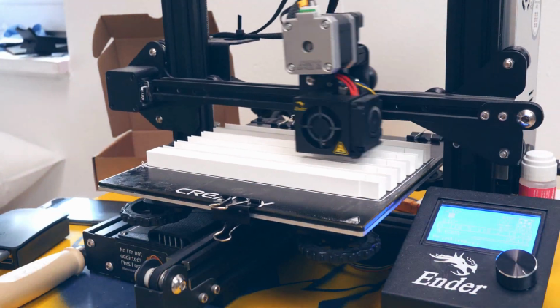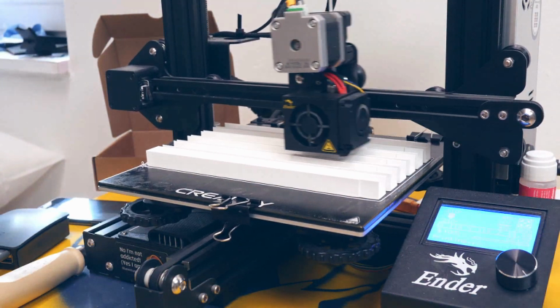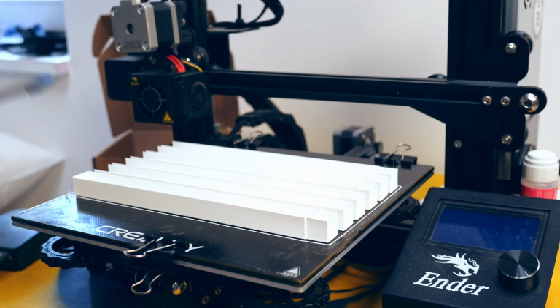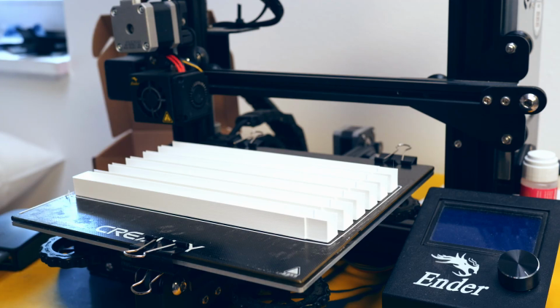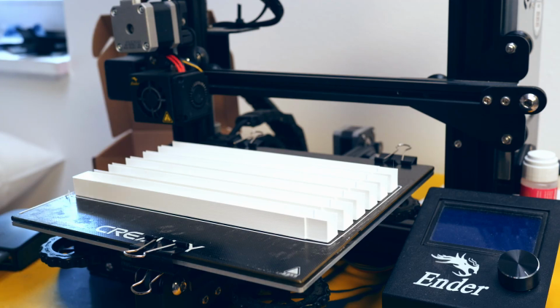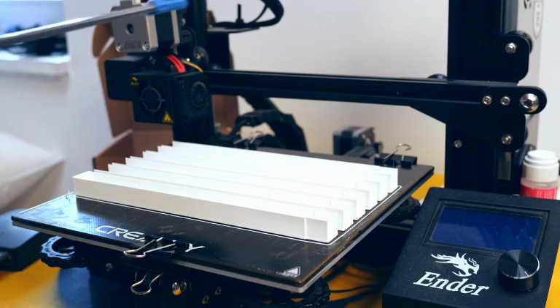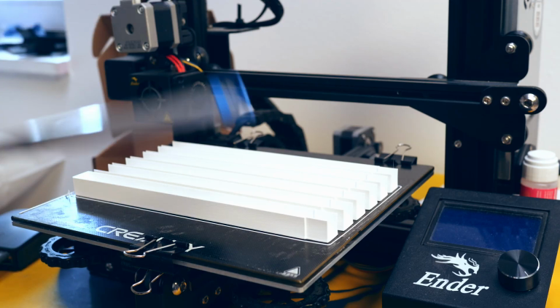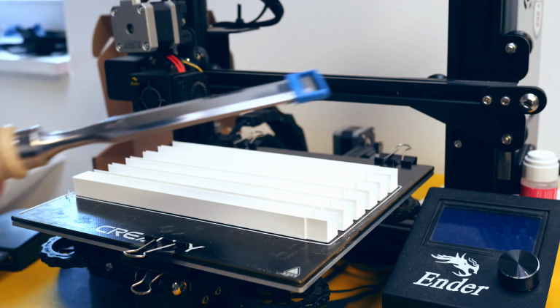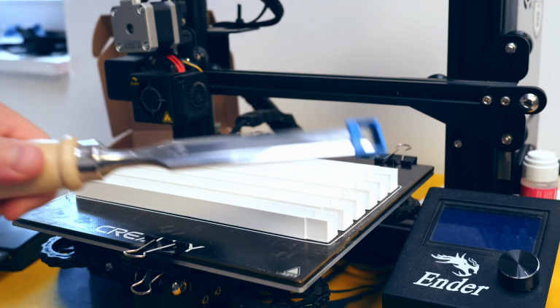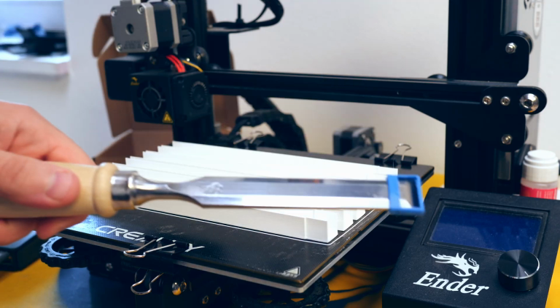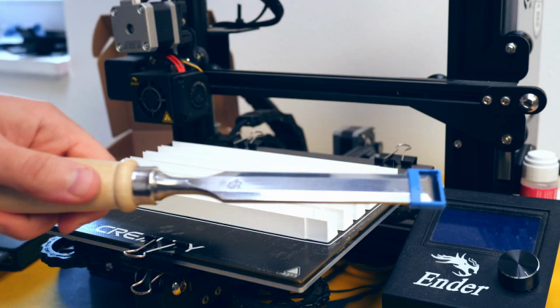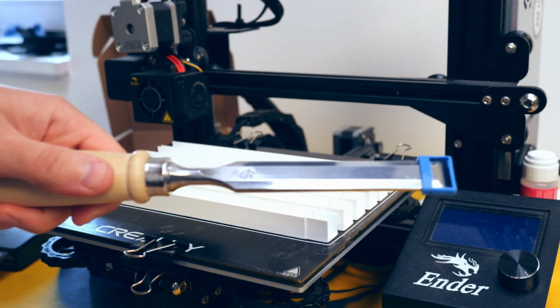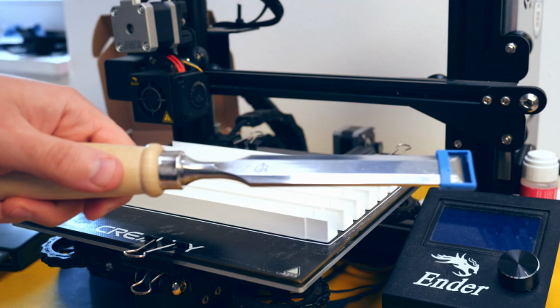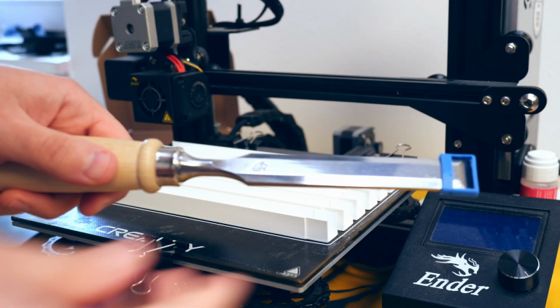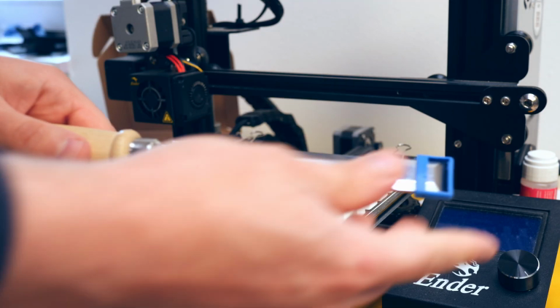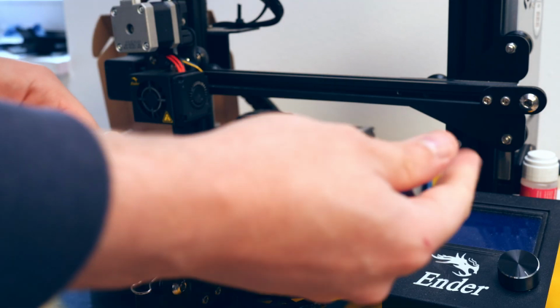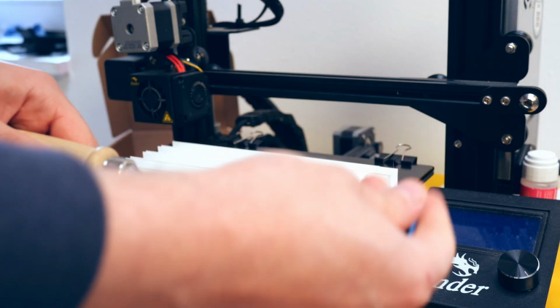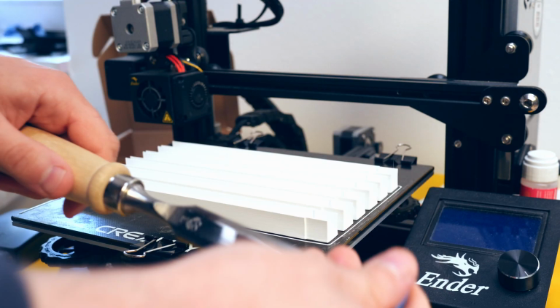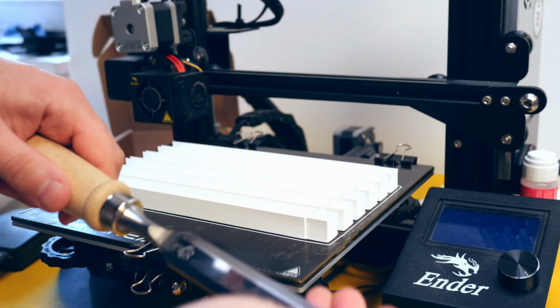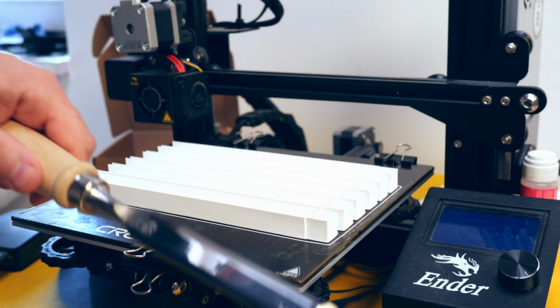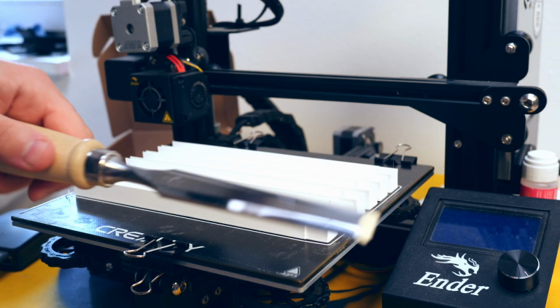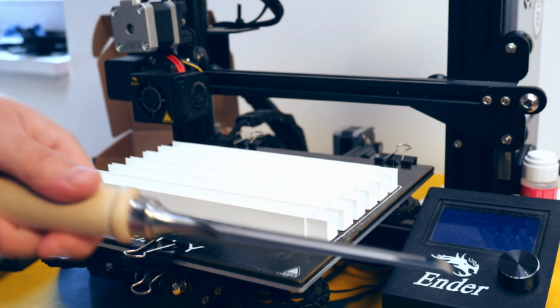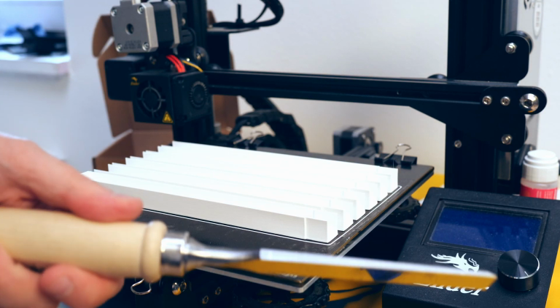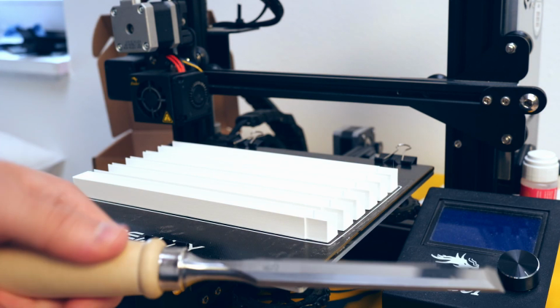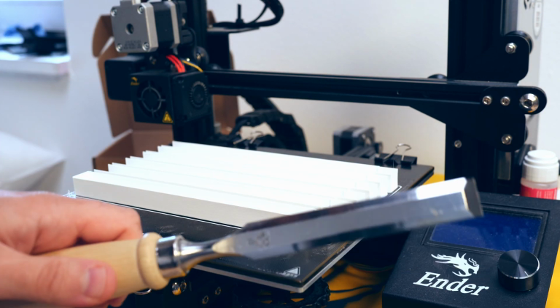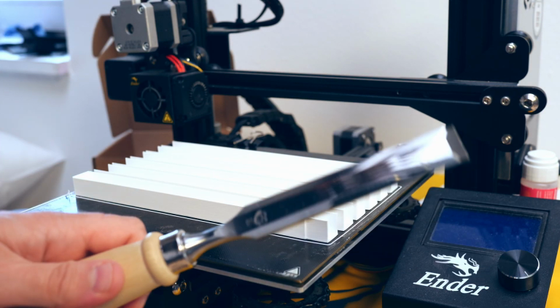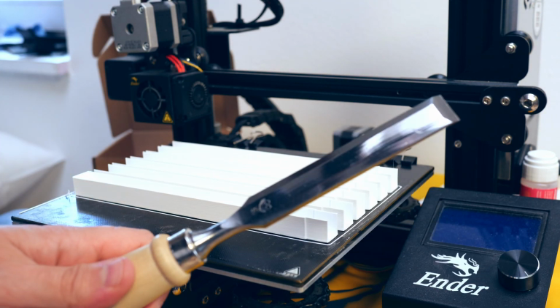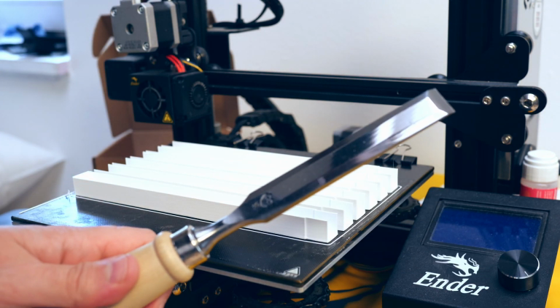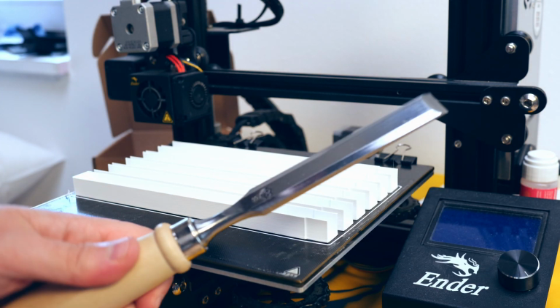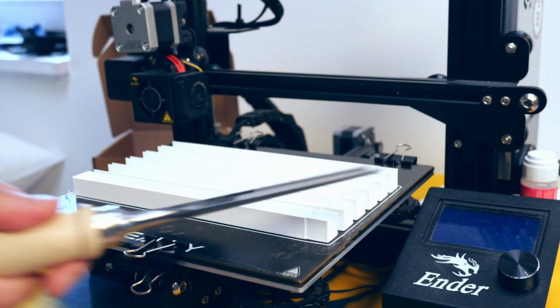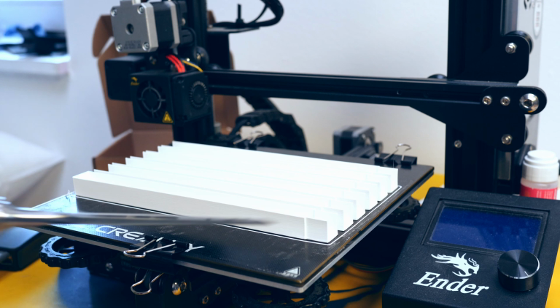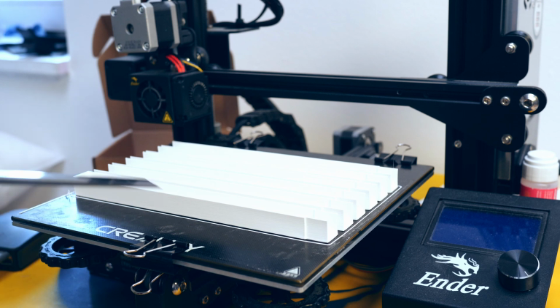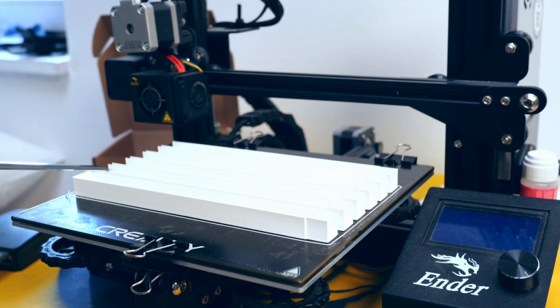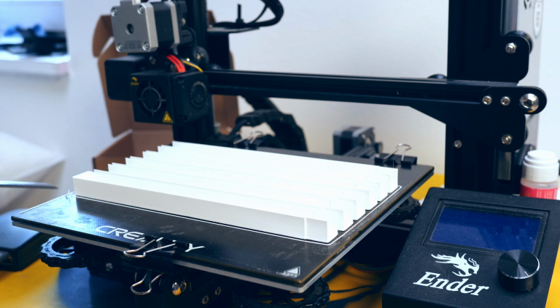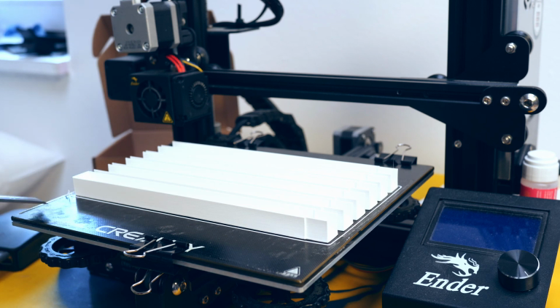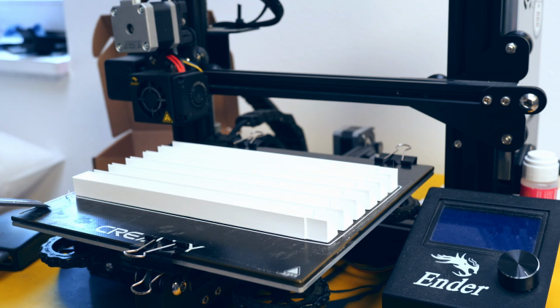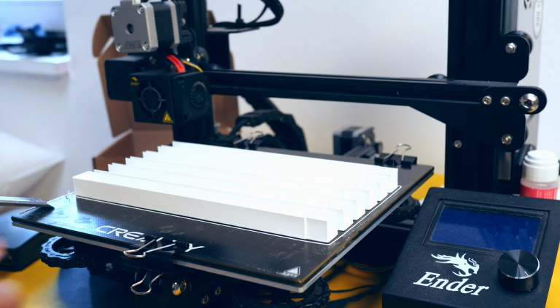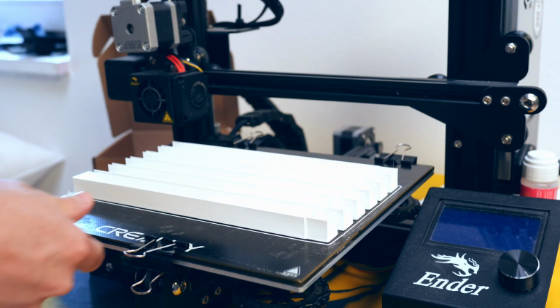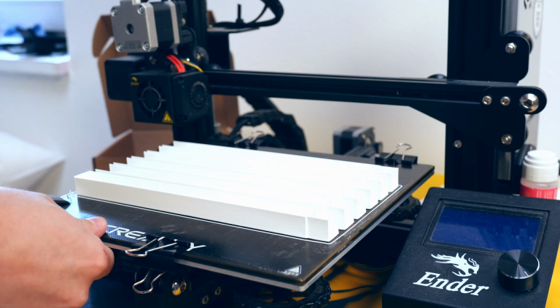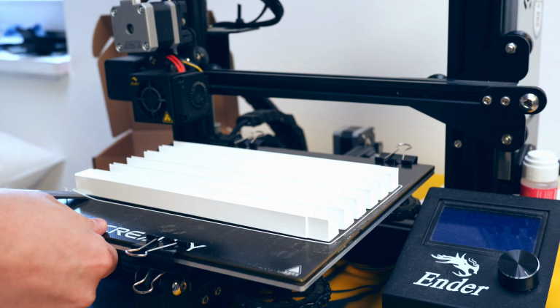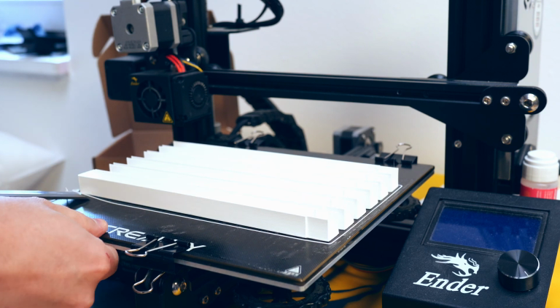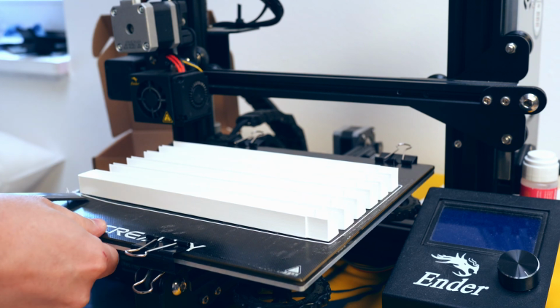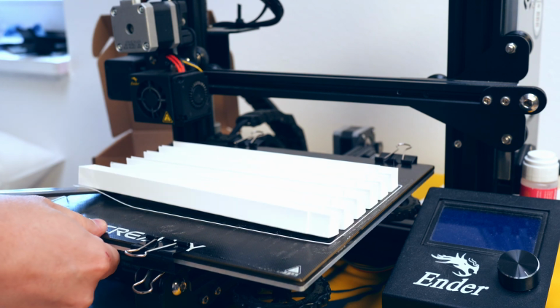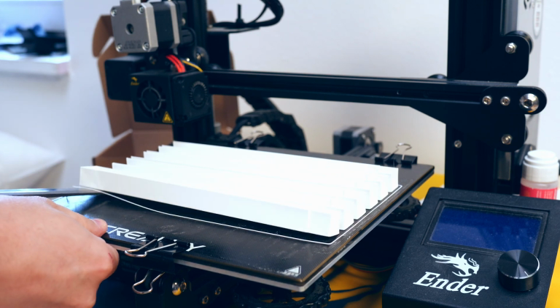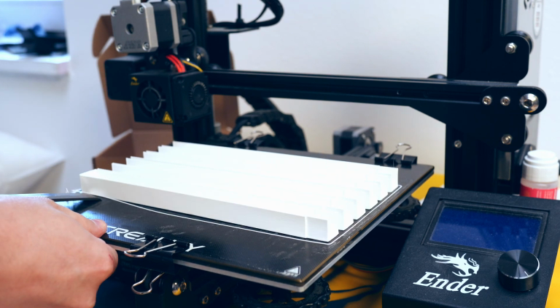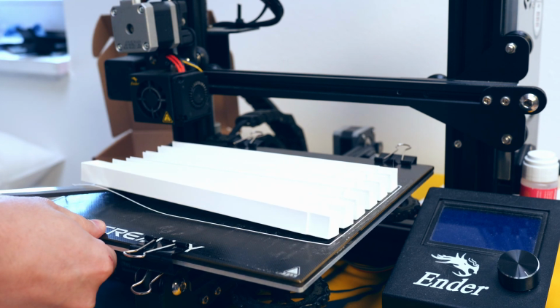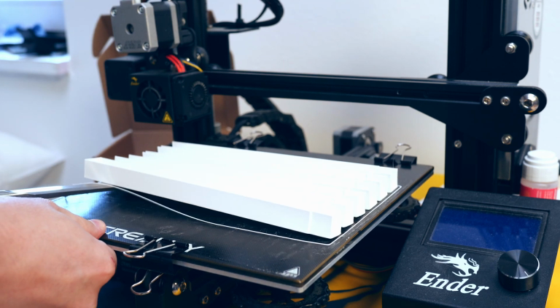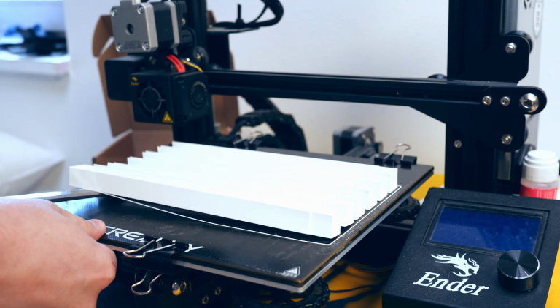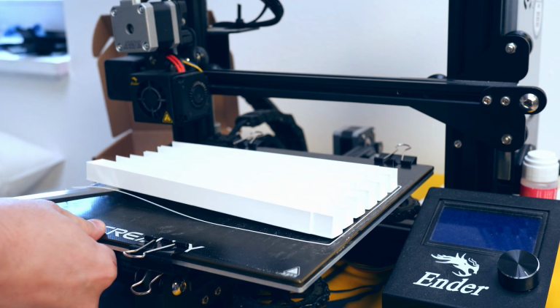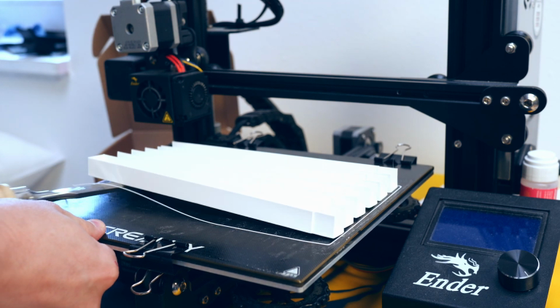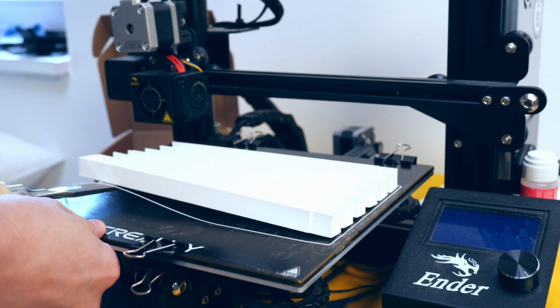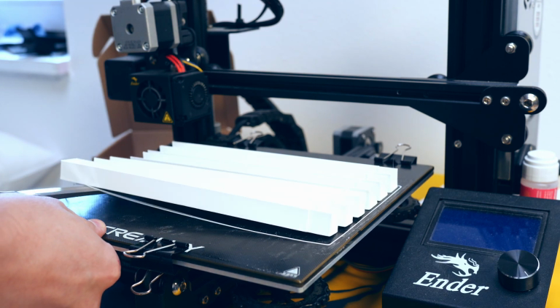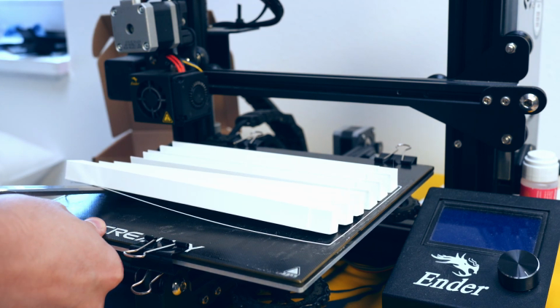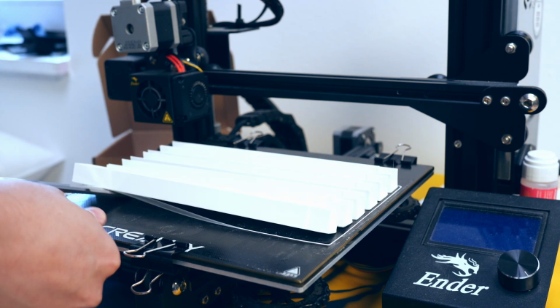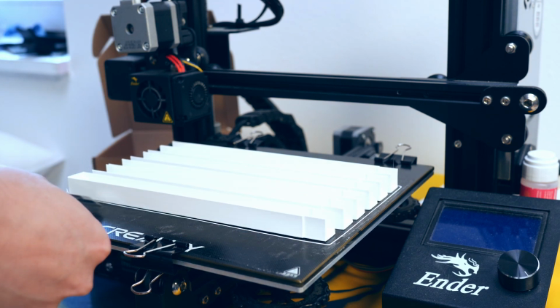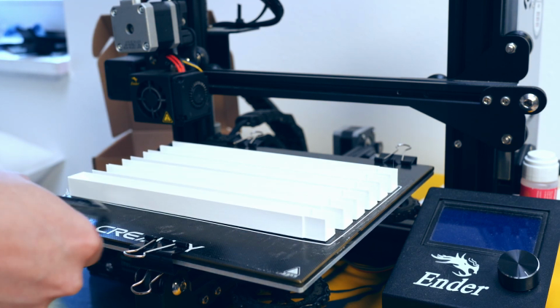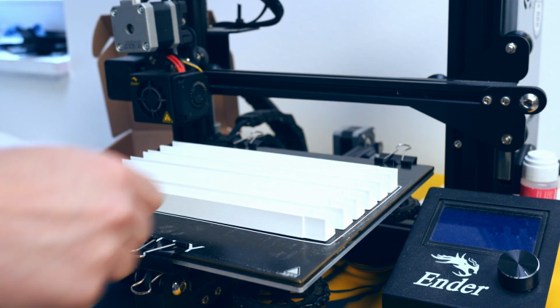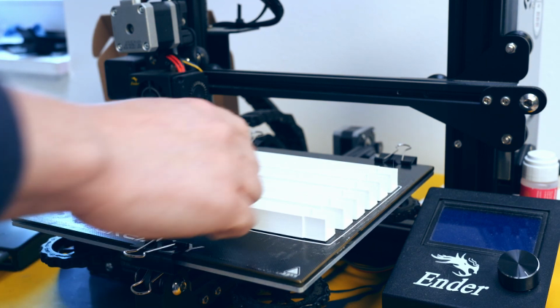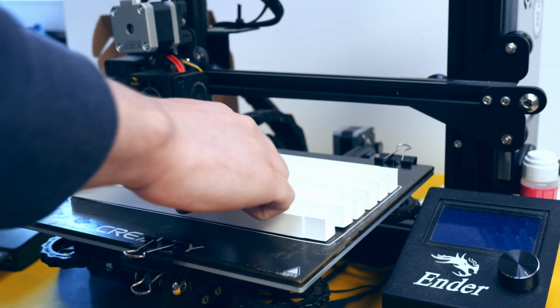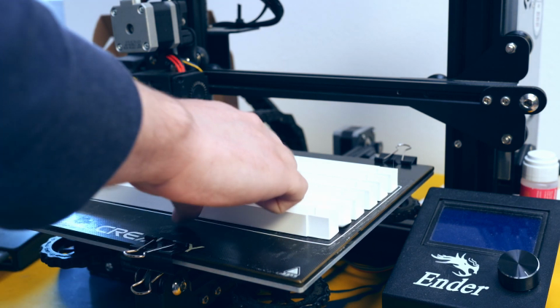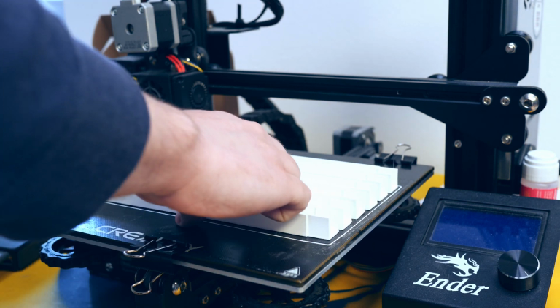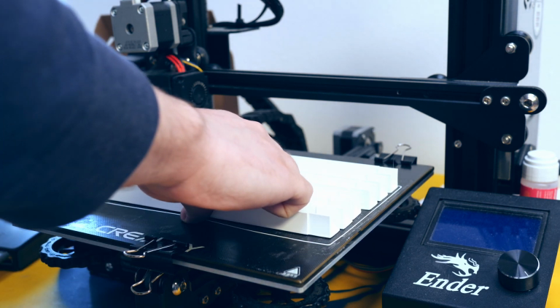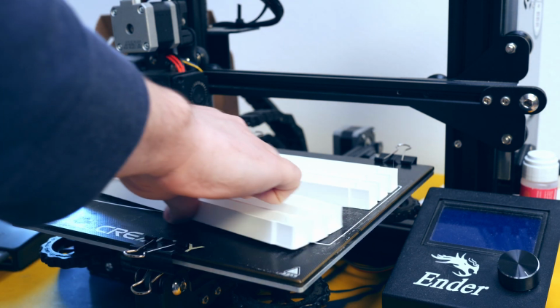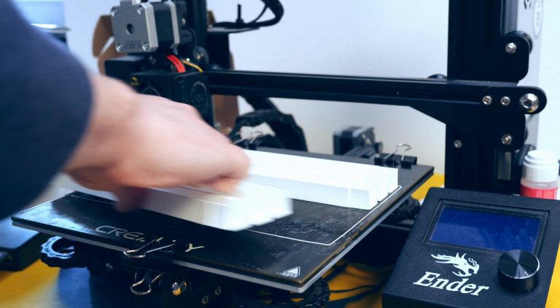I recently found out that a chisel is a great tool for removing prints from the build plate. With a gentle stab the prints pop right off.